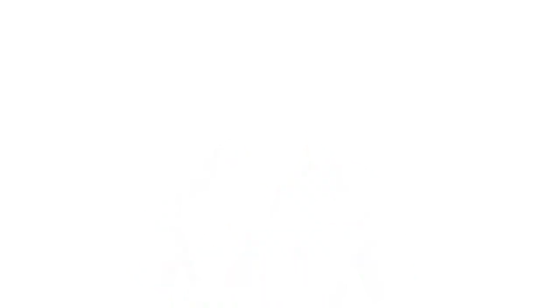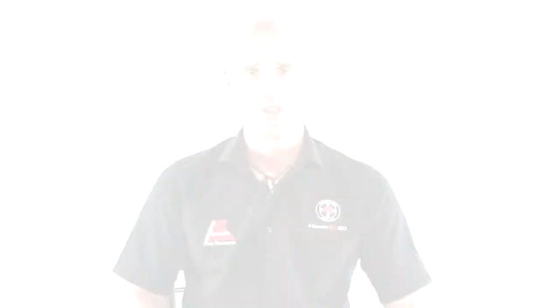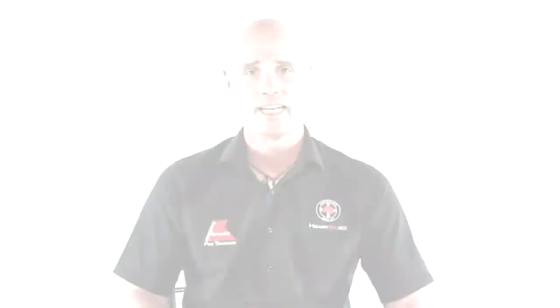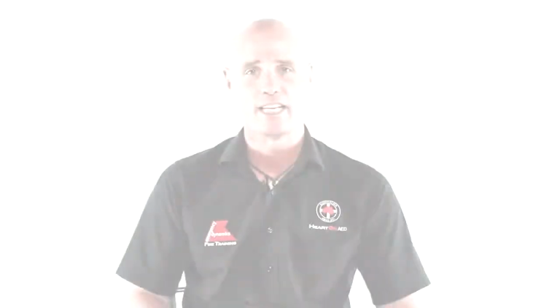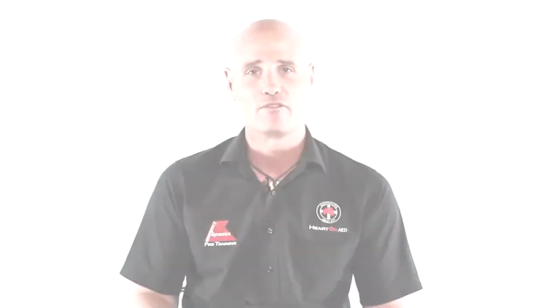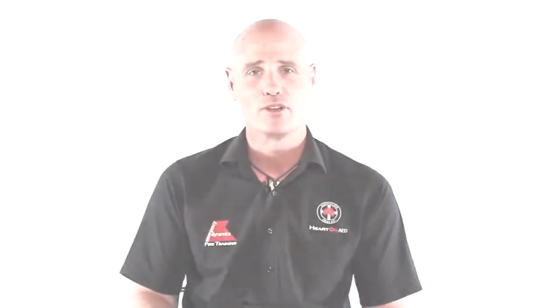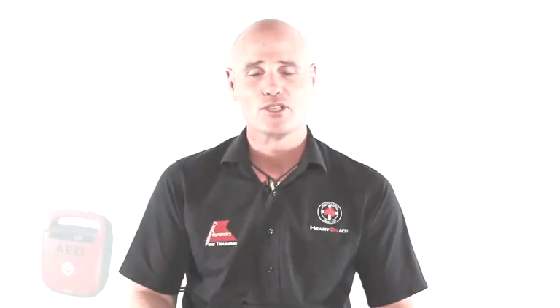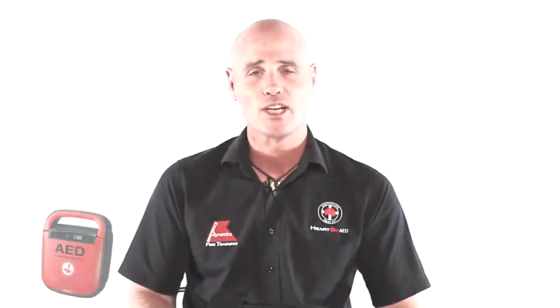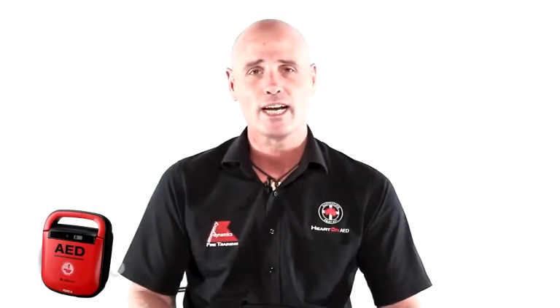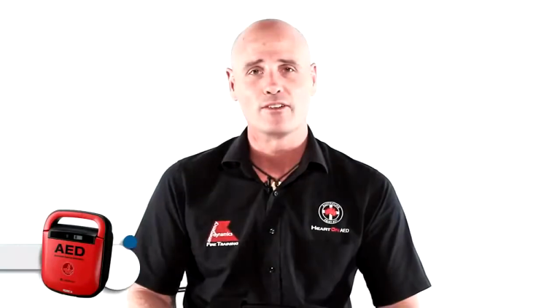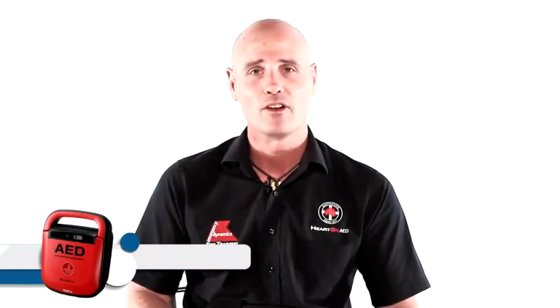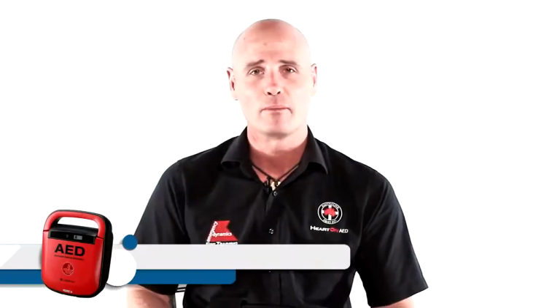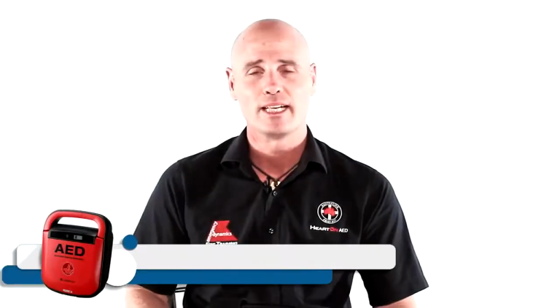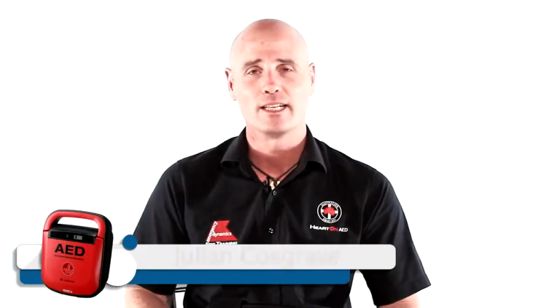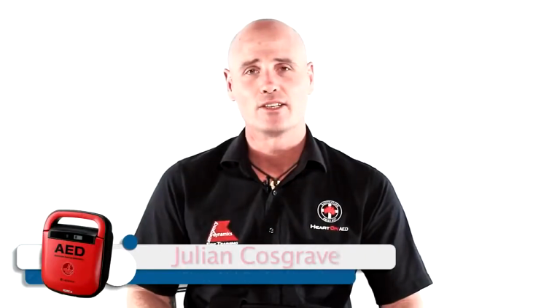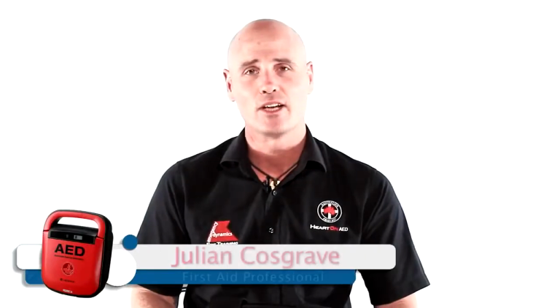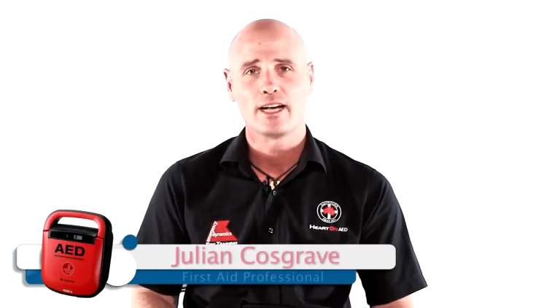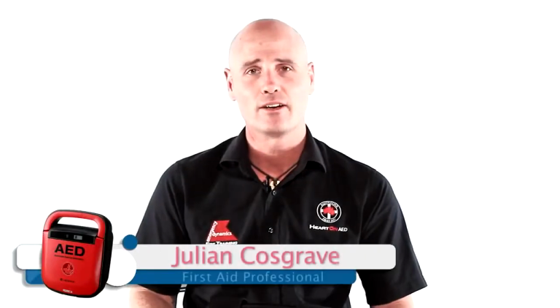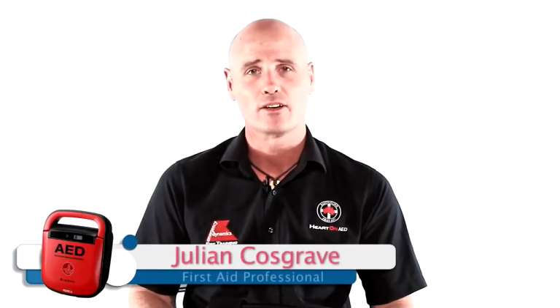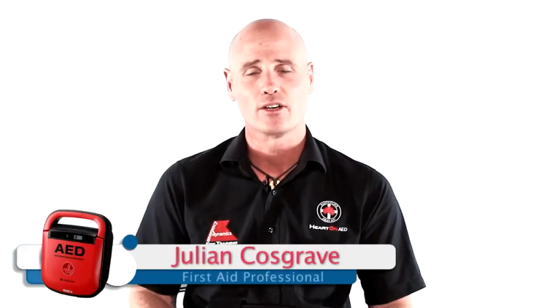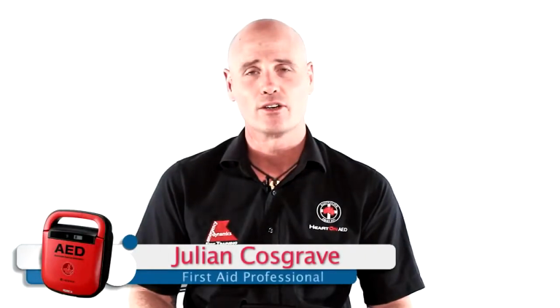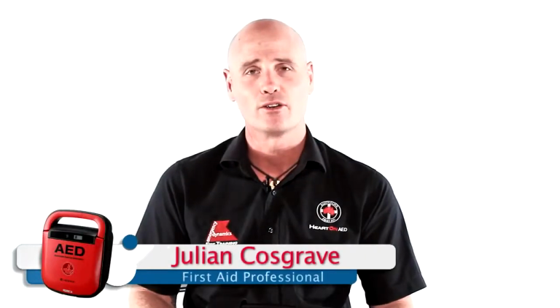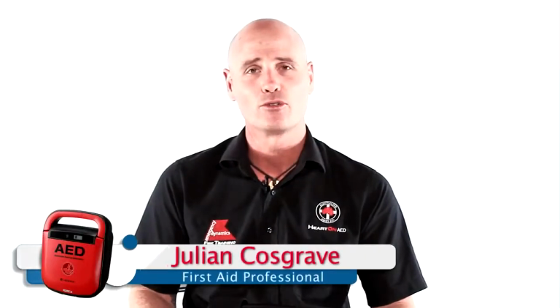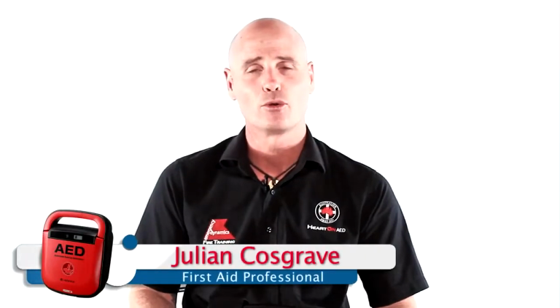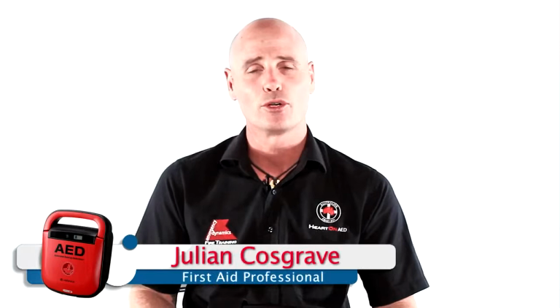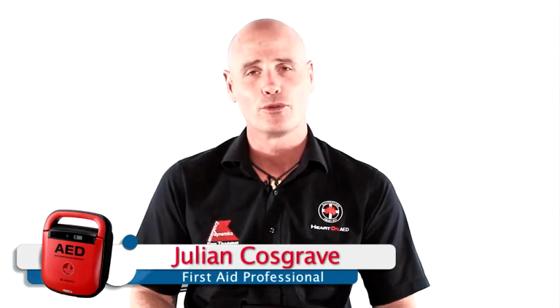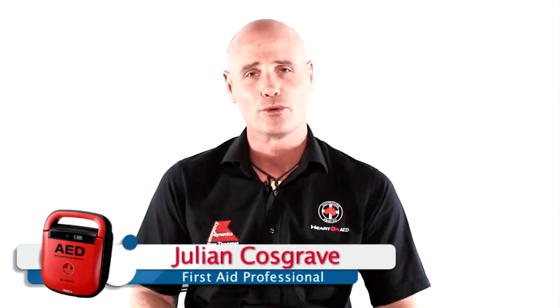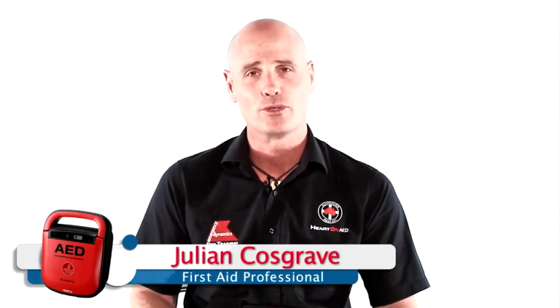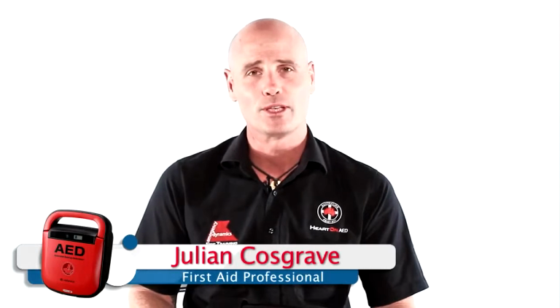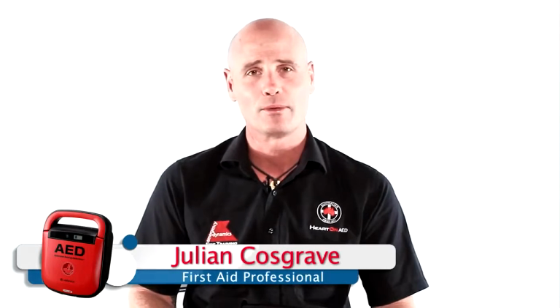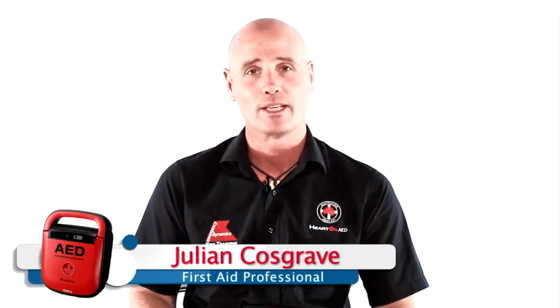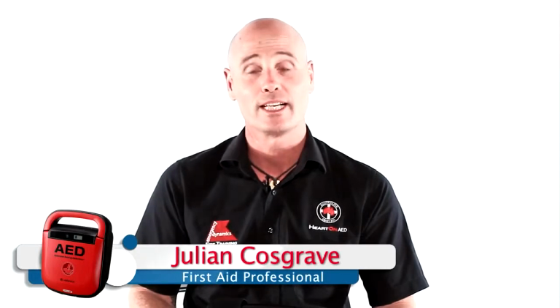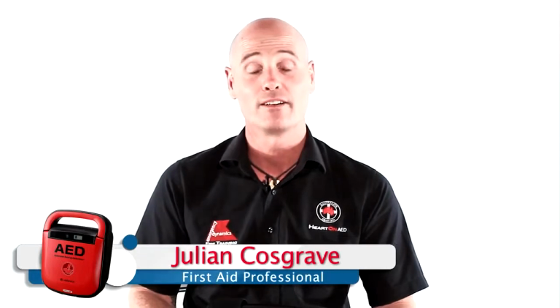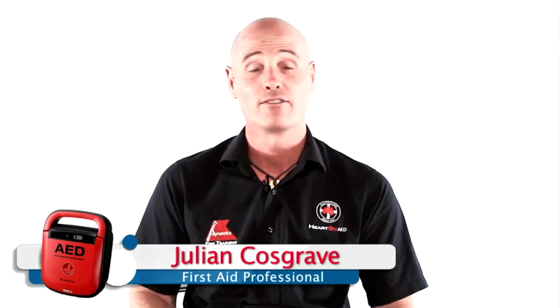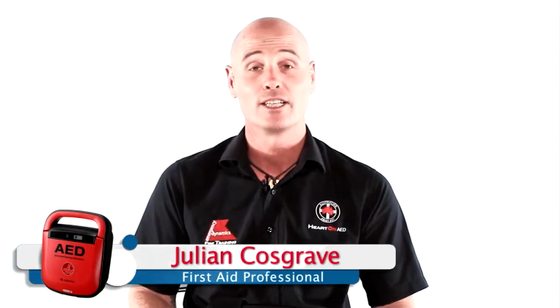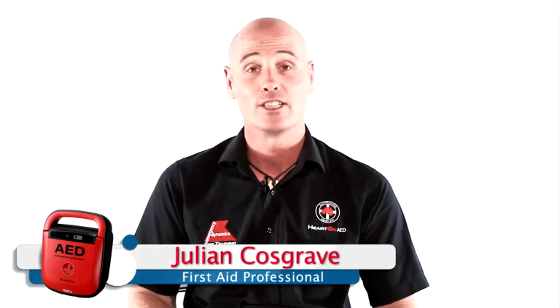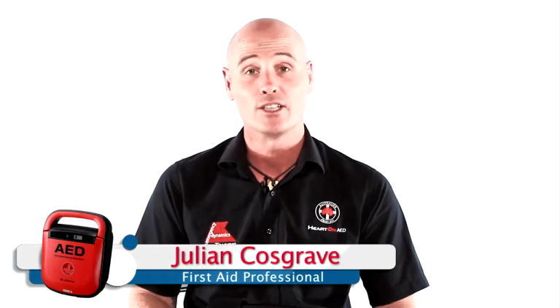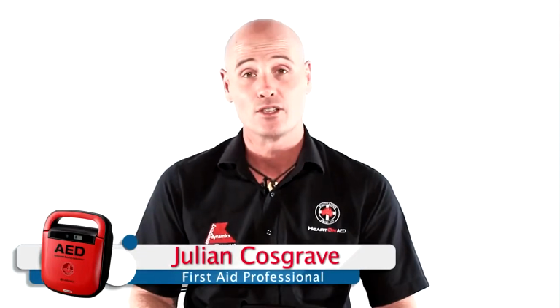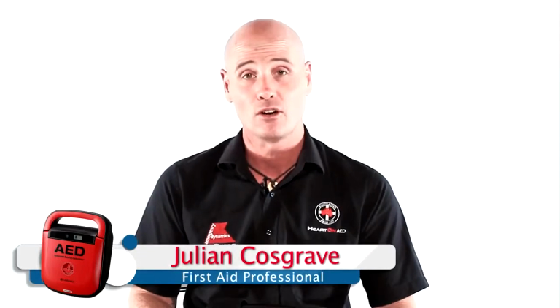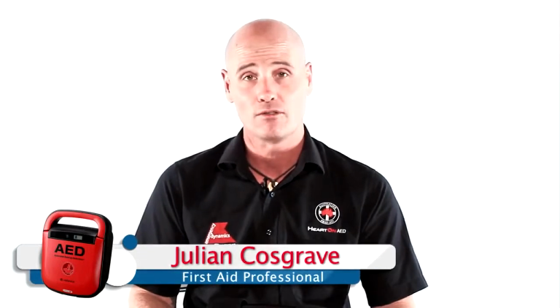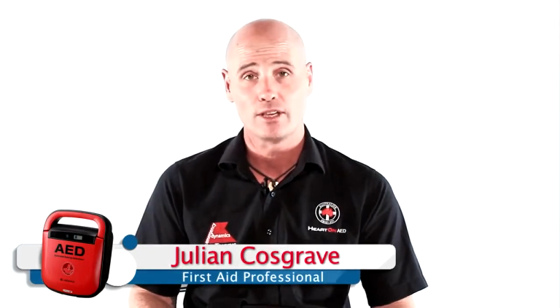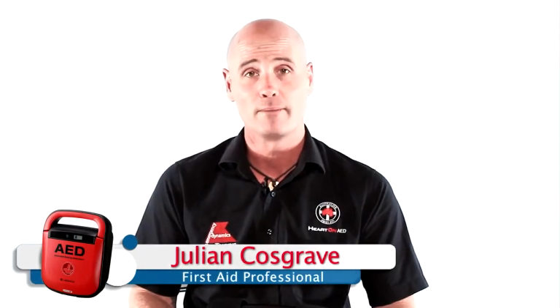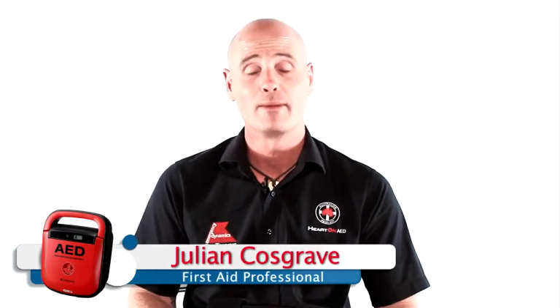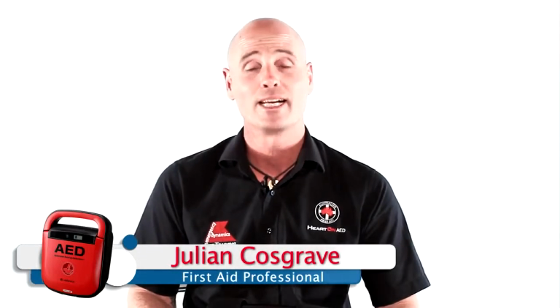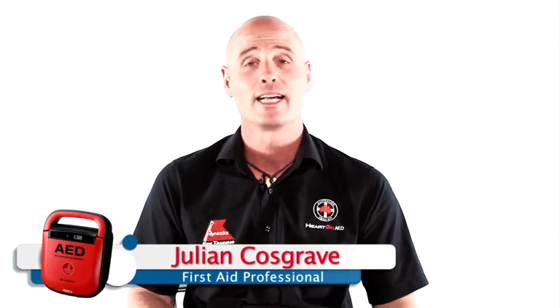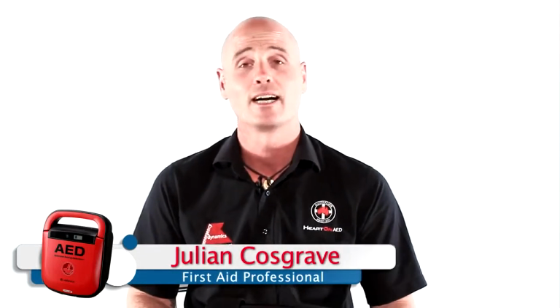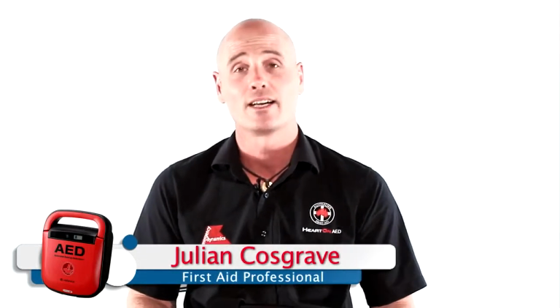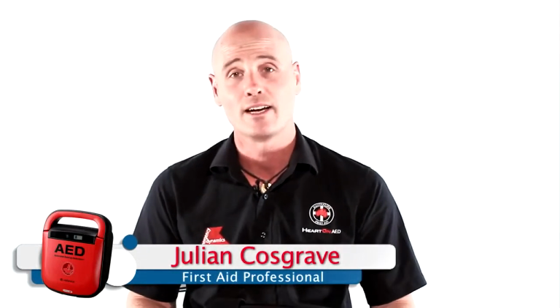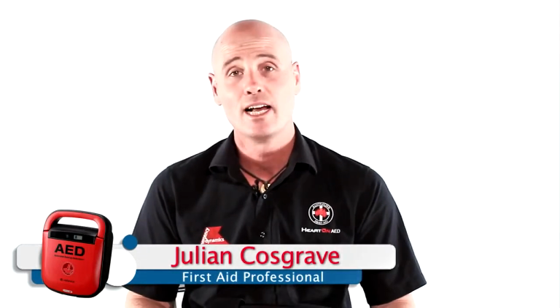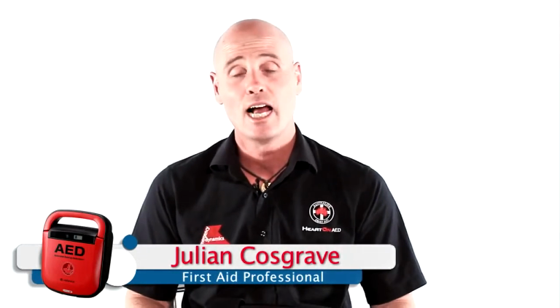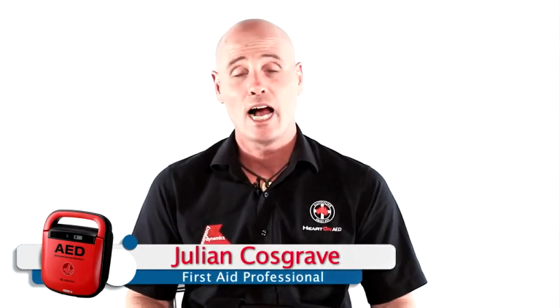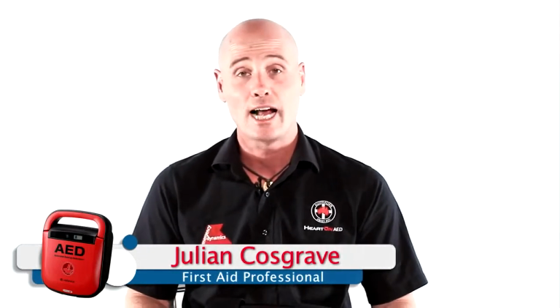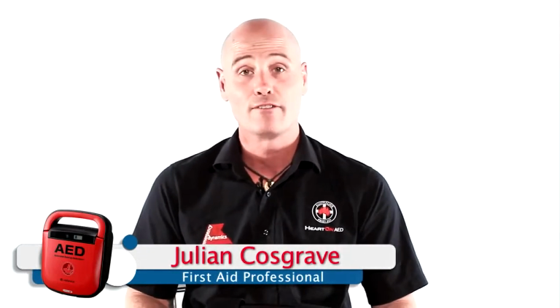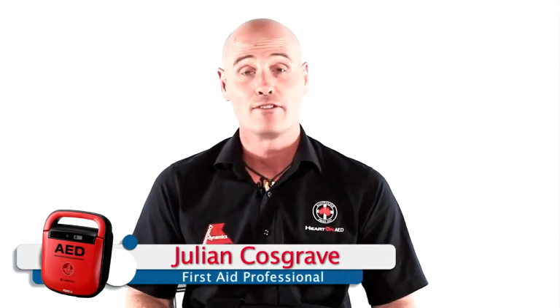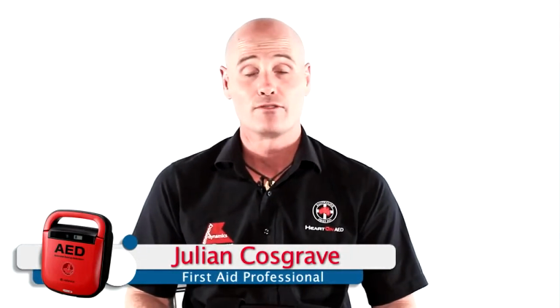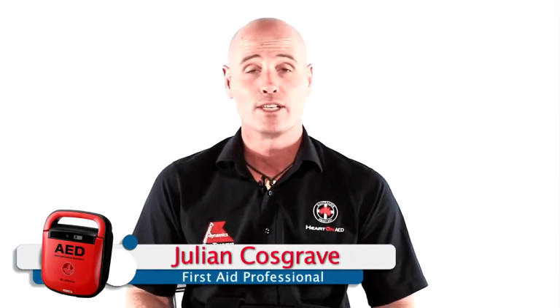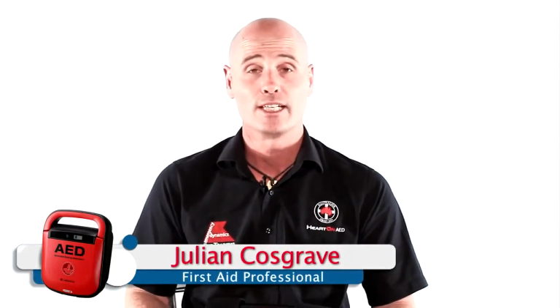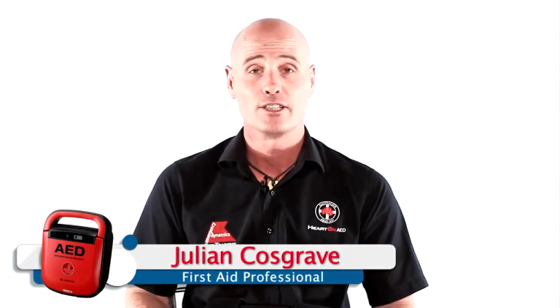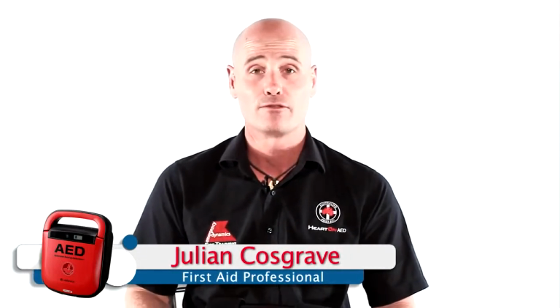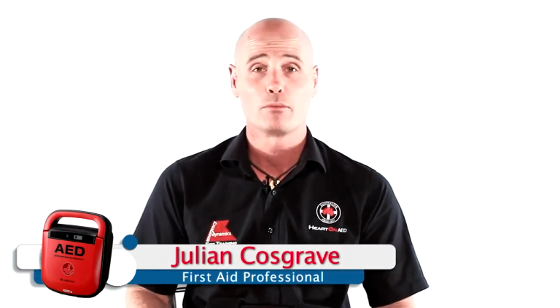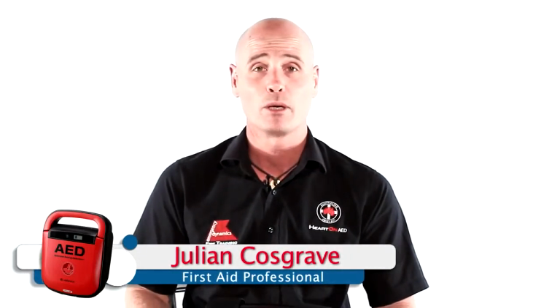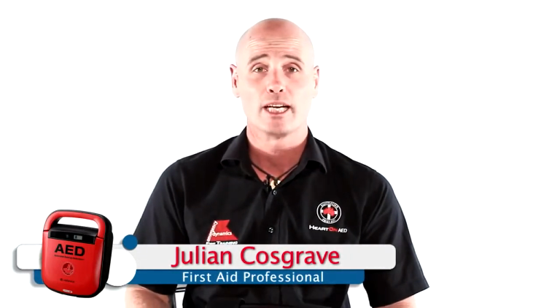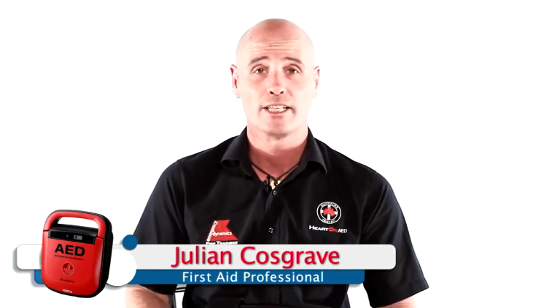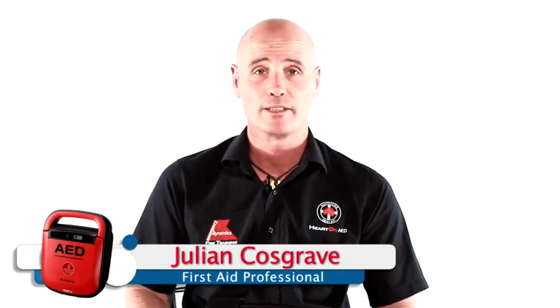Hi, I'm Julian. I'm here today and I'm going to talk you through some of the key features of the Mediana A15 defibrillator.